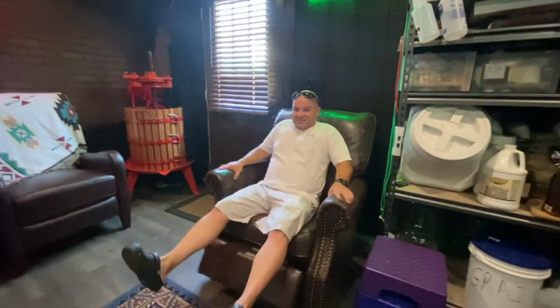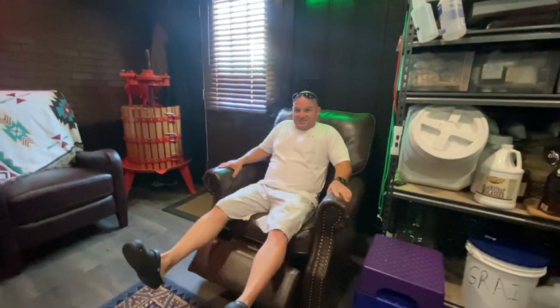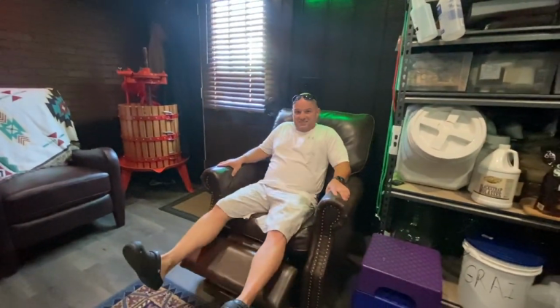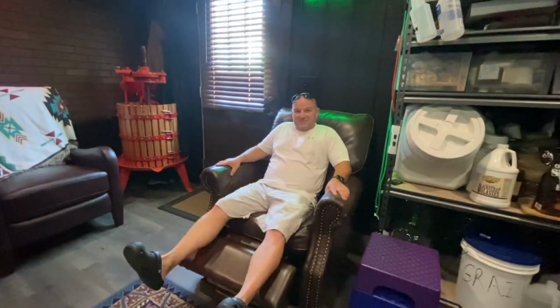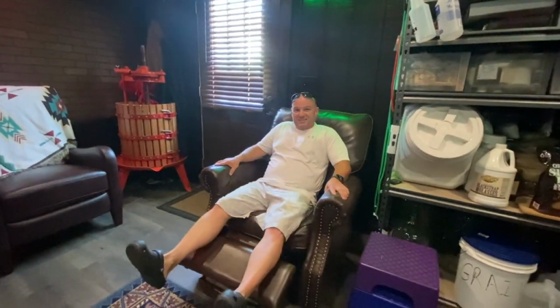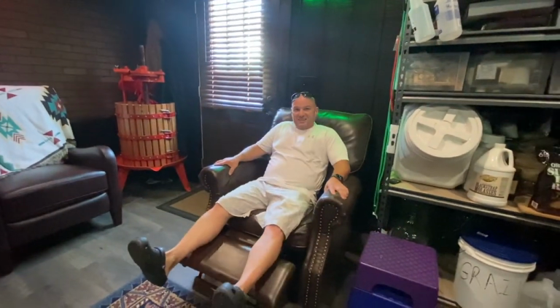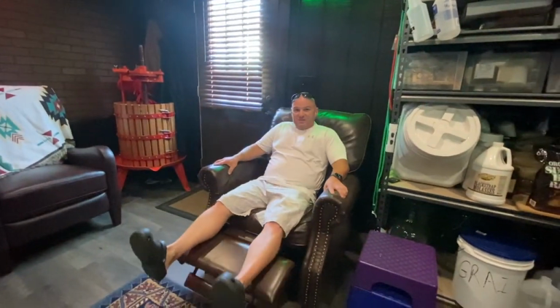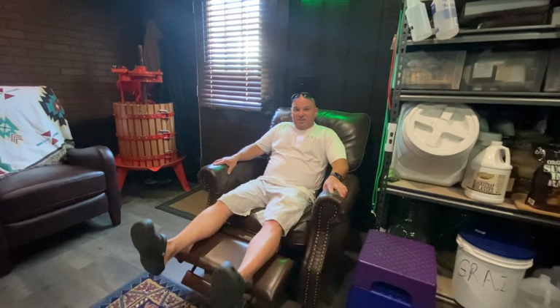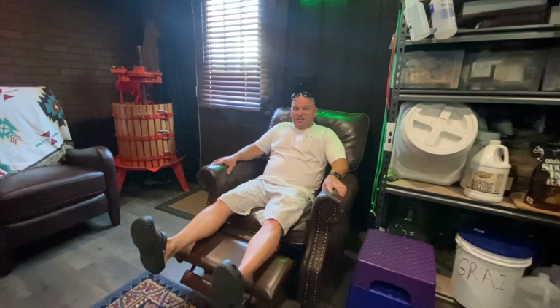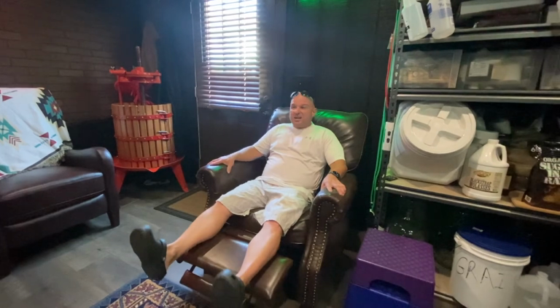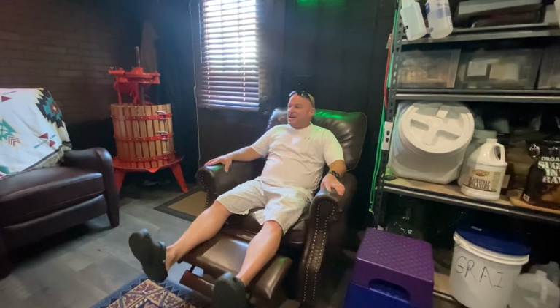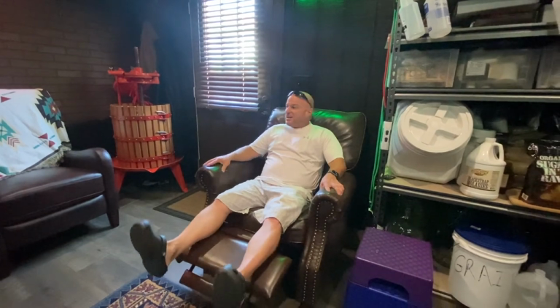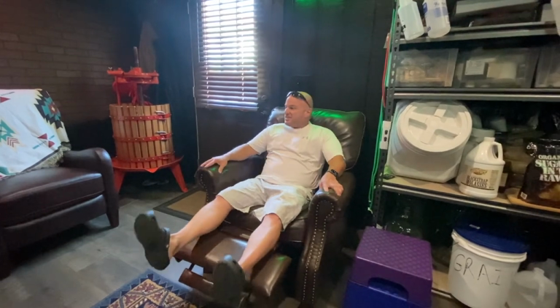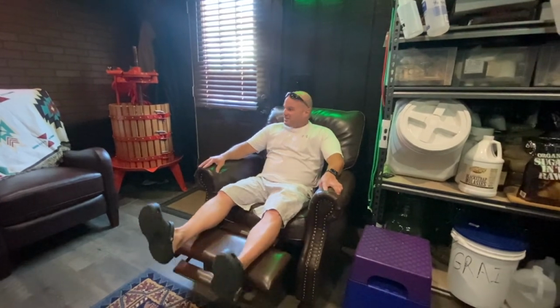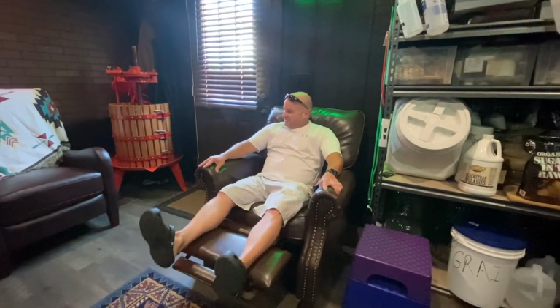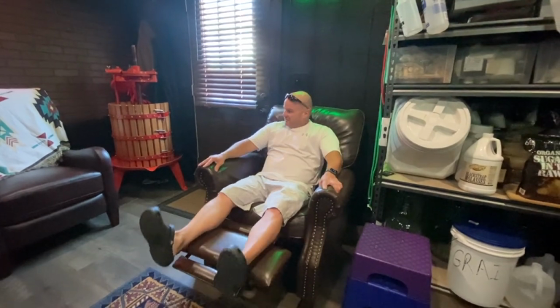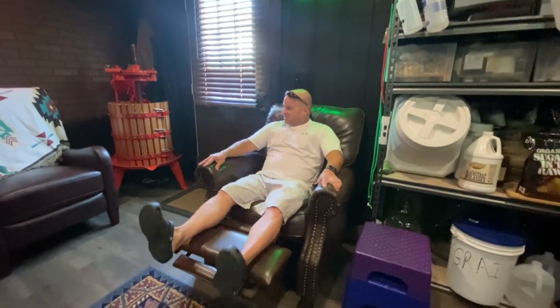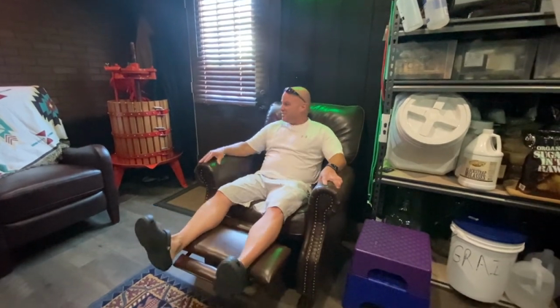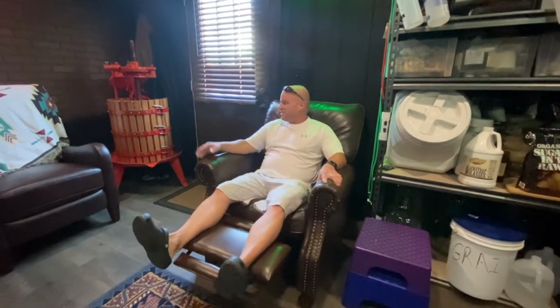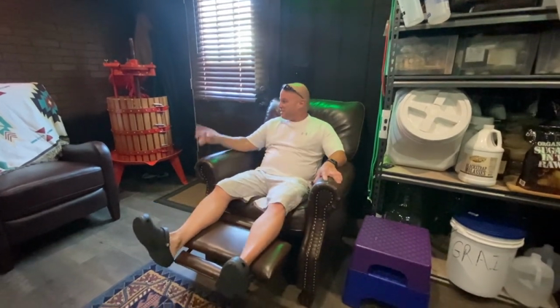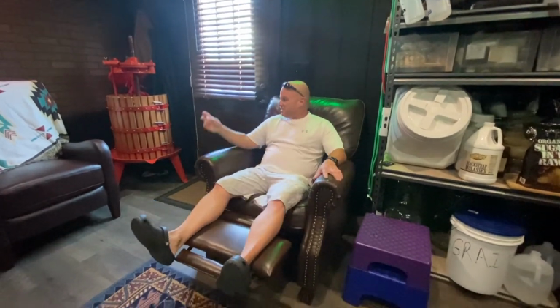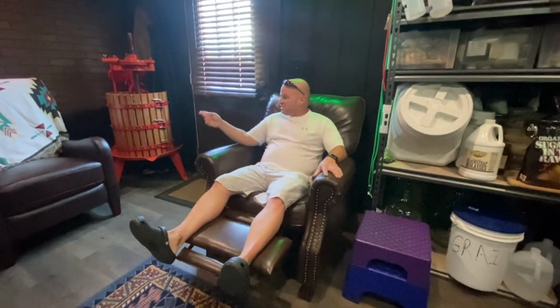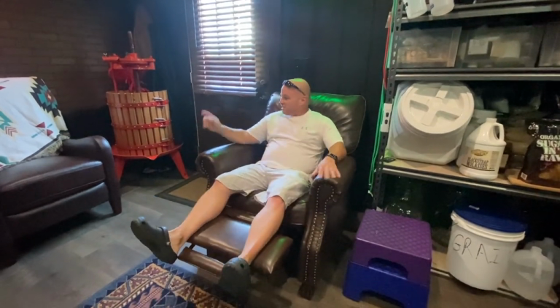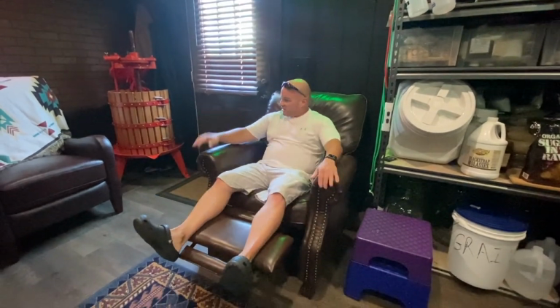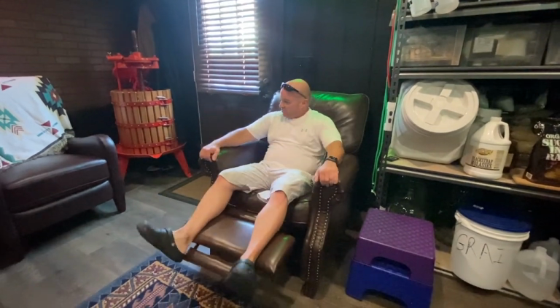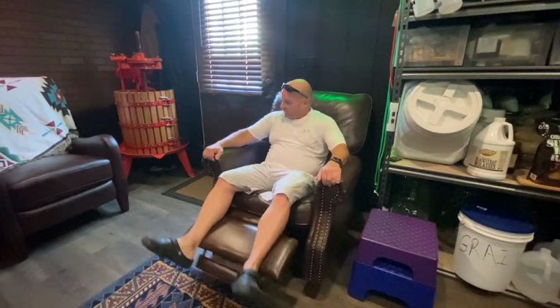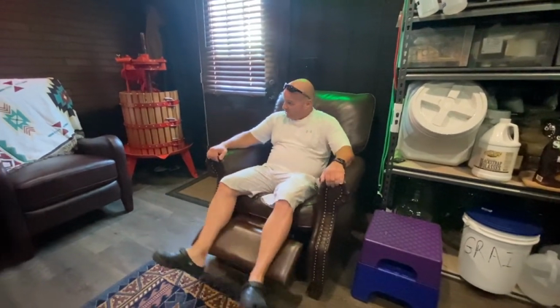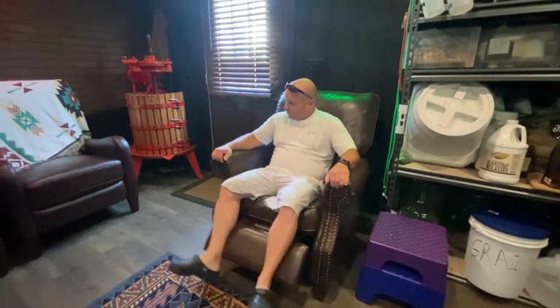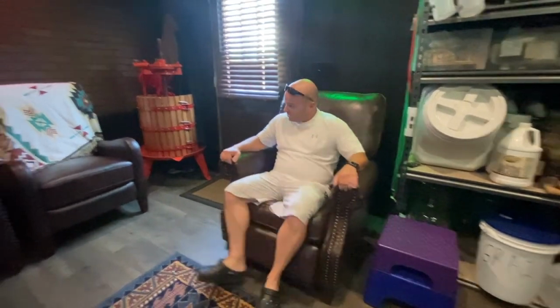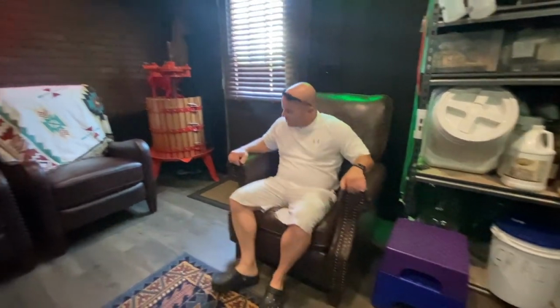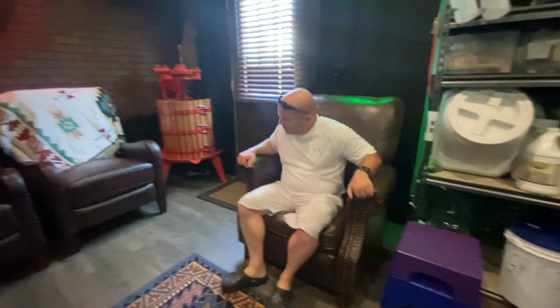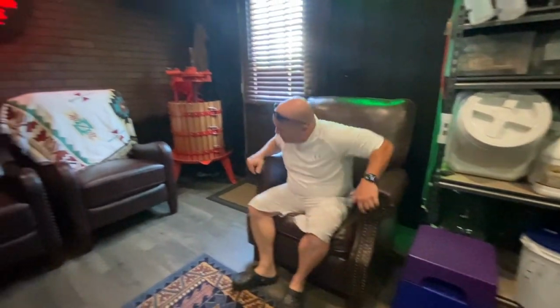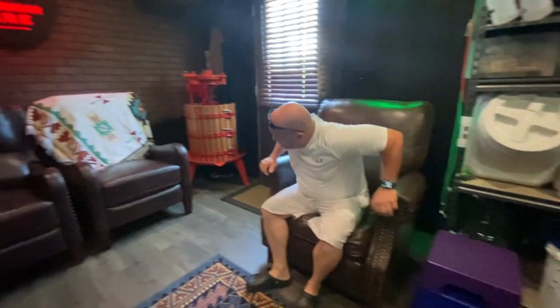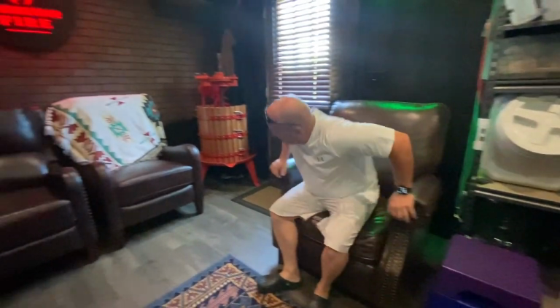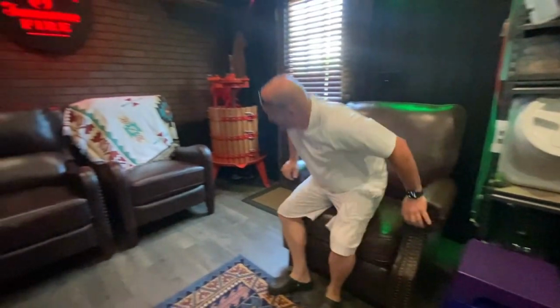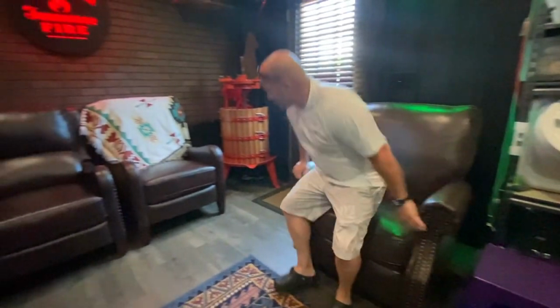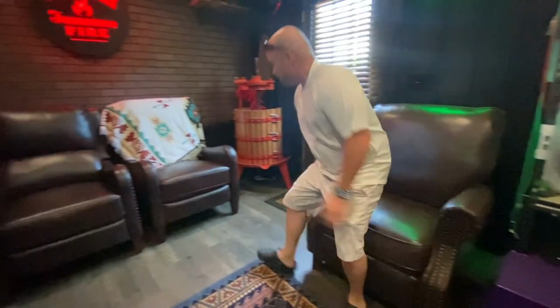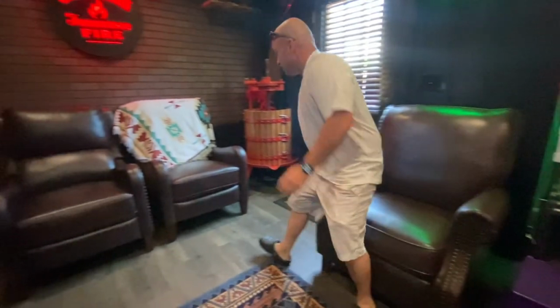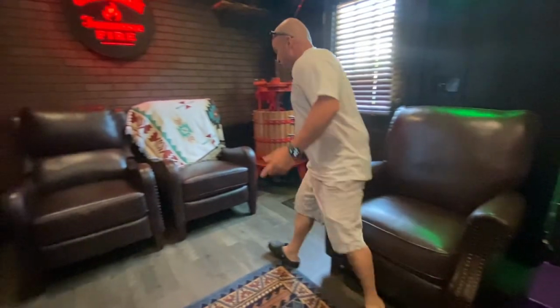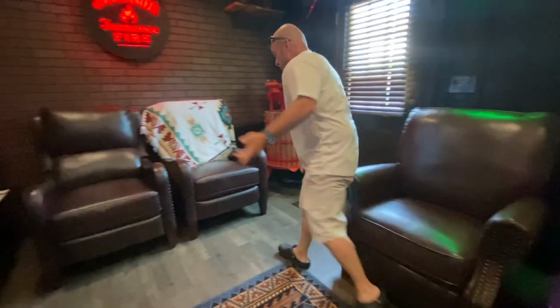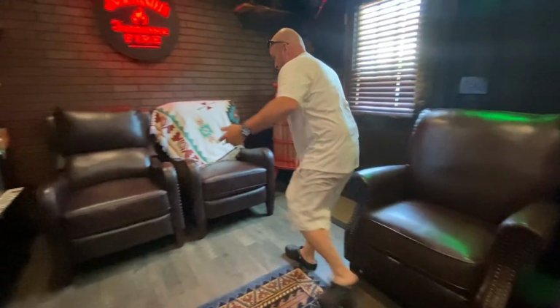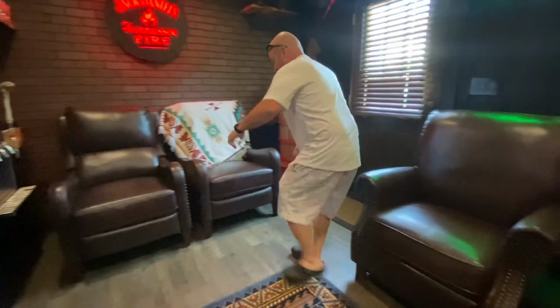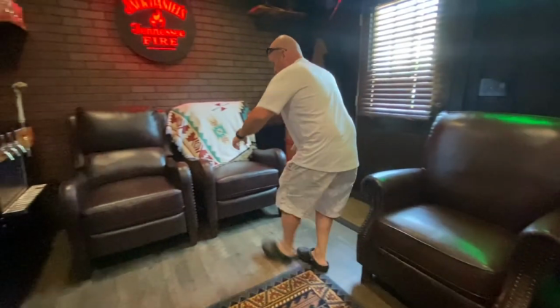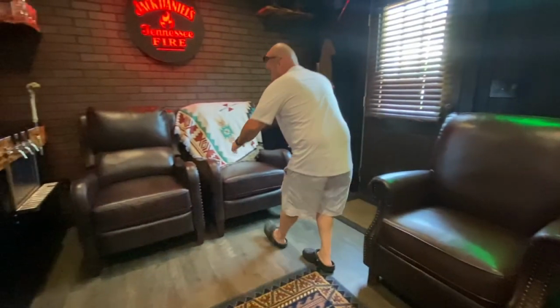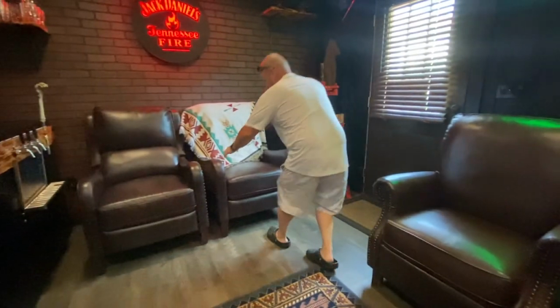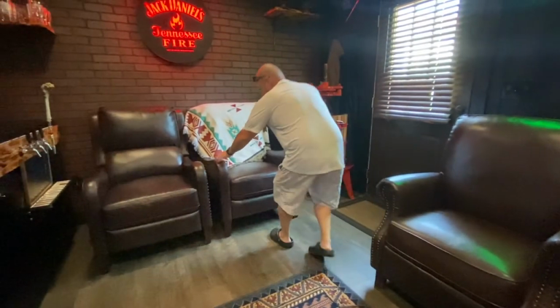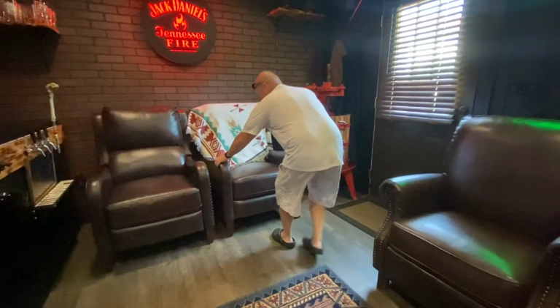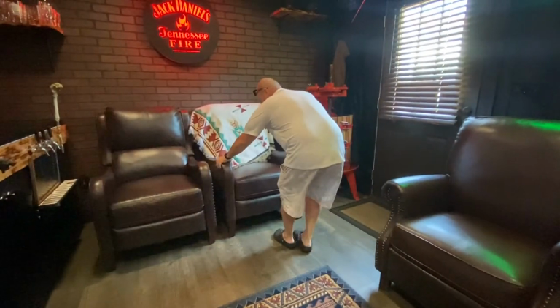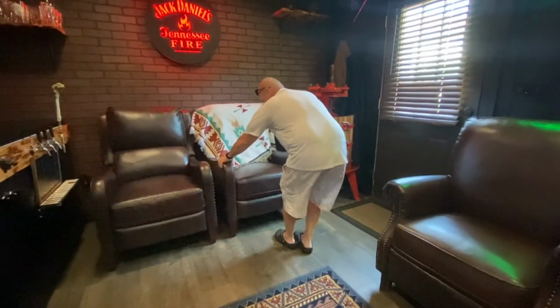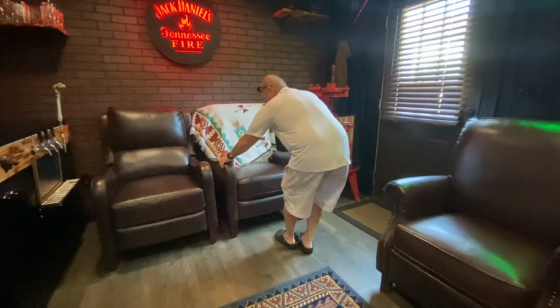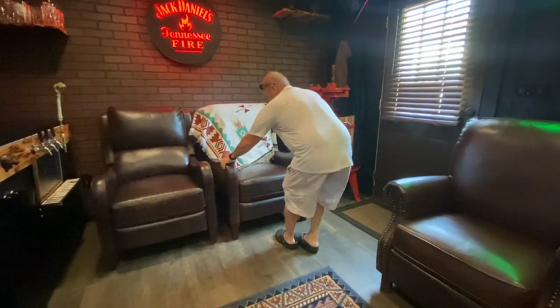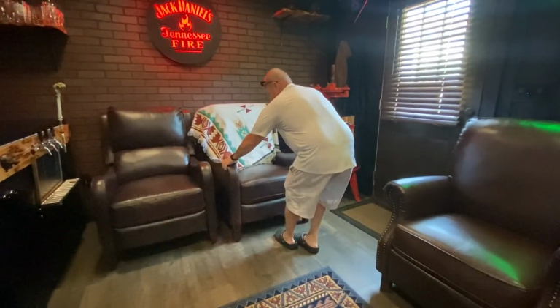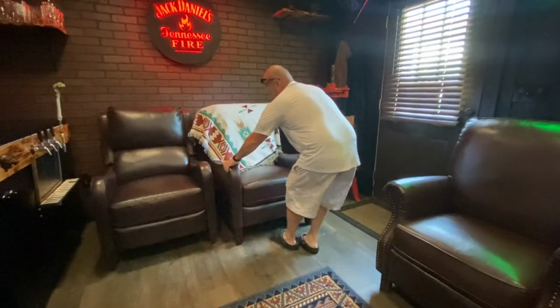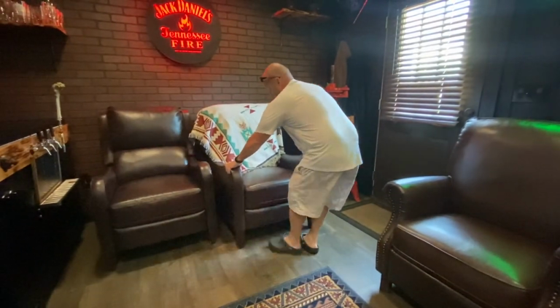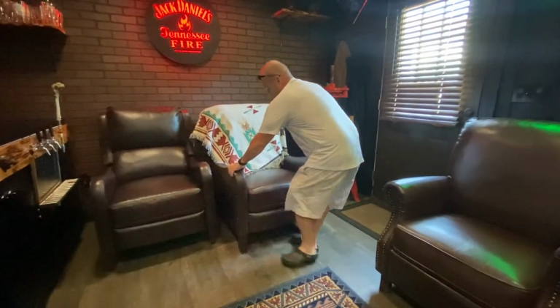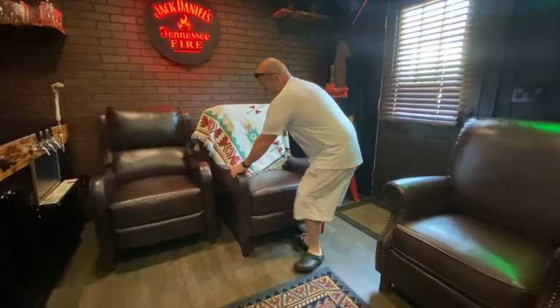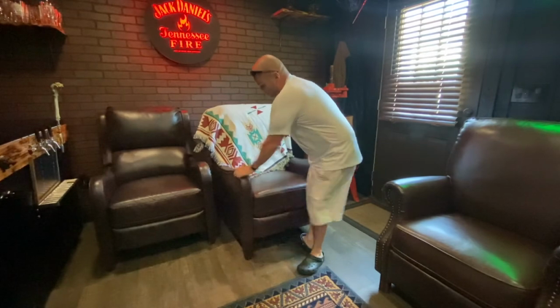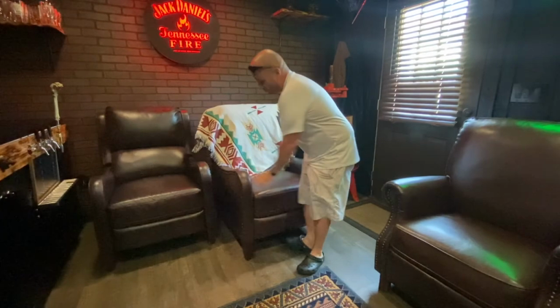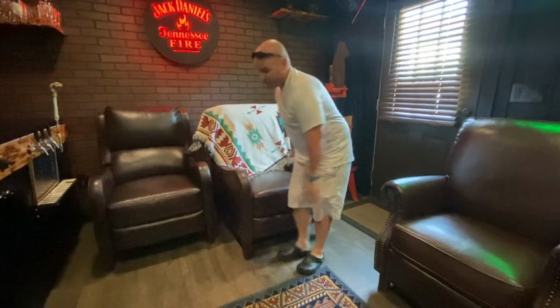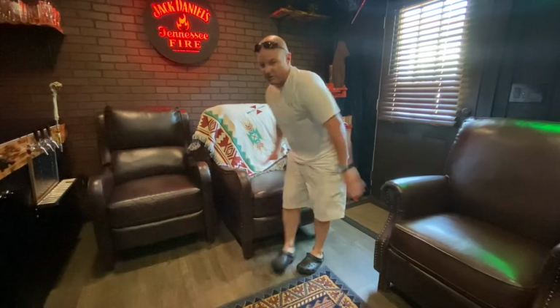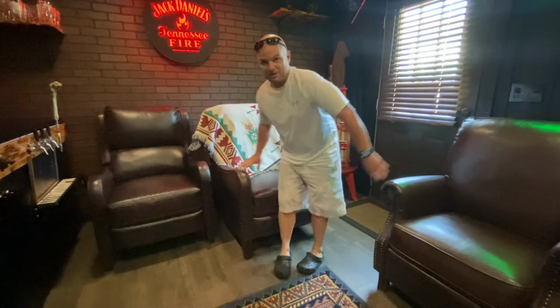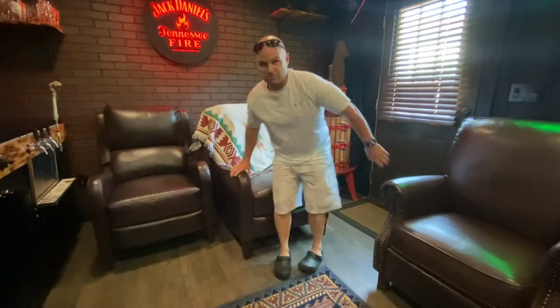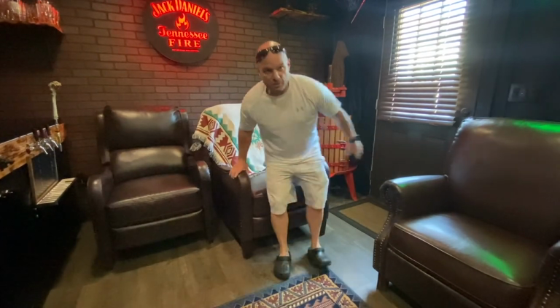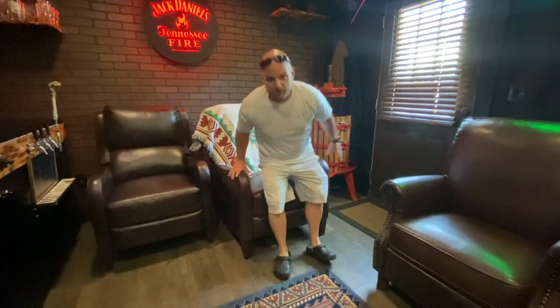These chairs — believe it or not — Facebook Marketplace. This one was free. Same thing with these; for the pair I paid like 25 bucks.